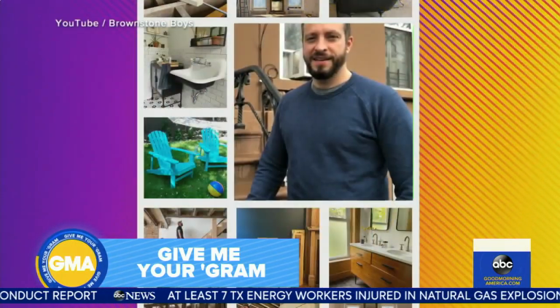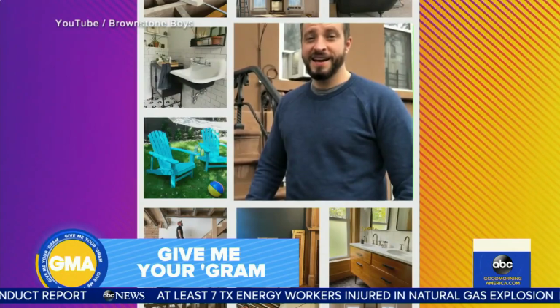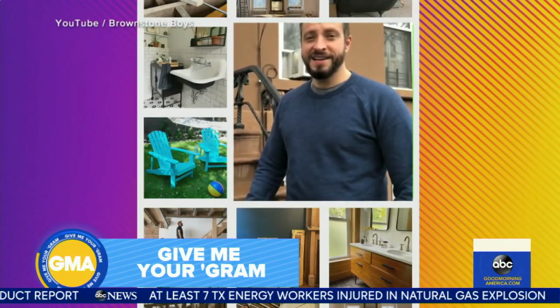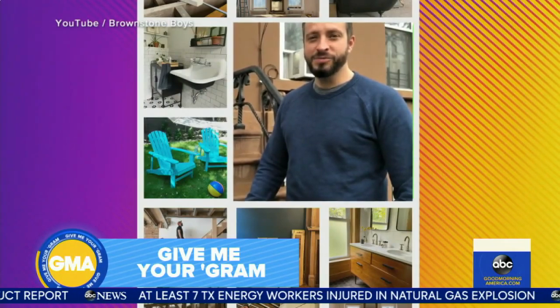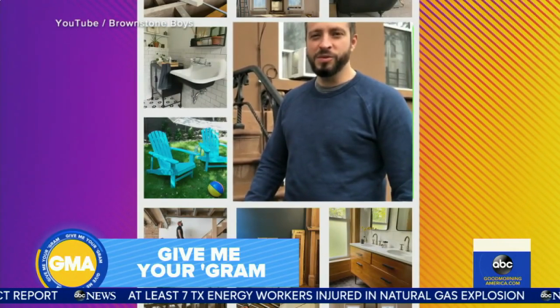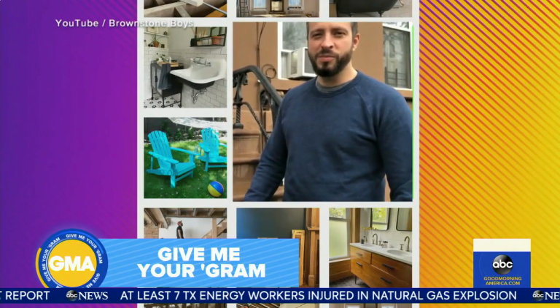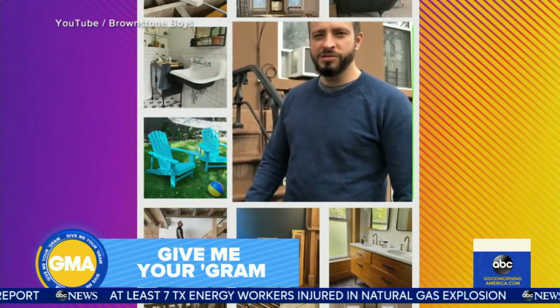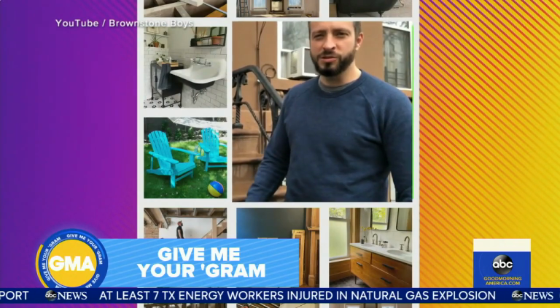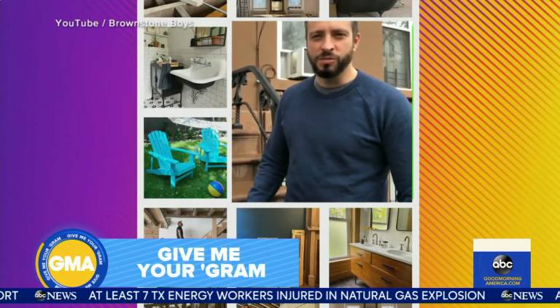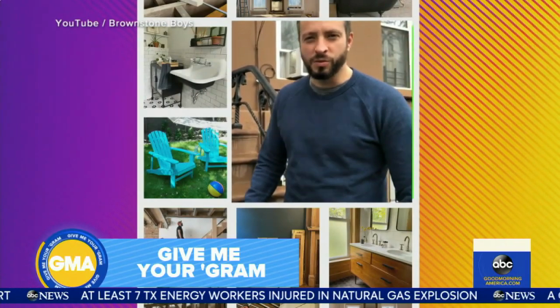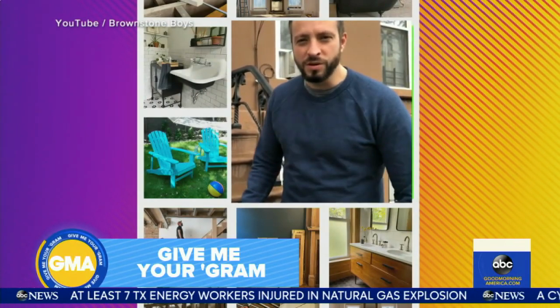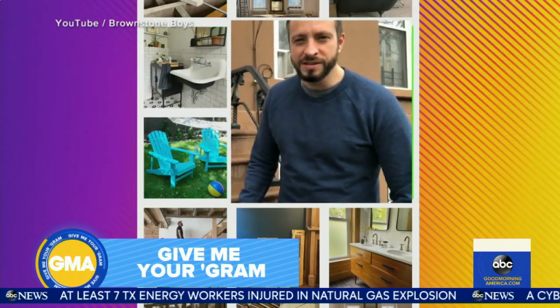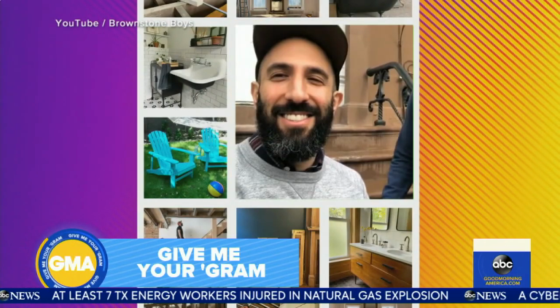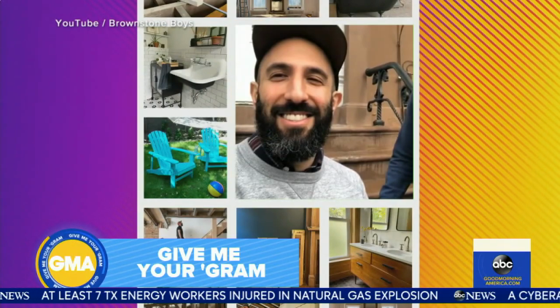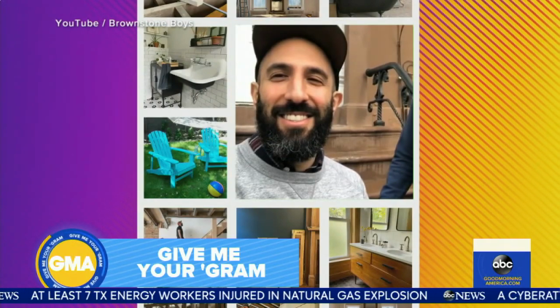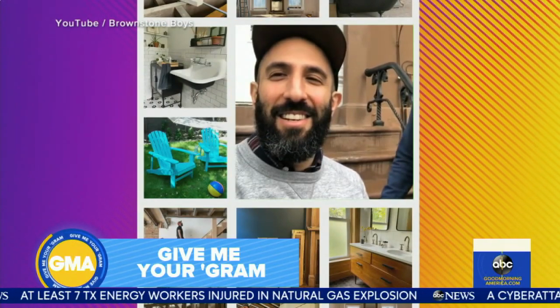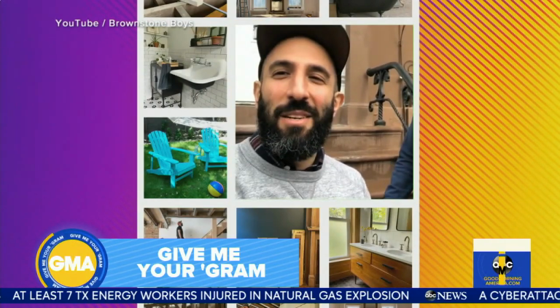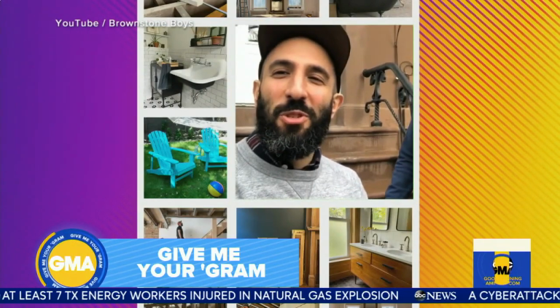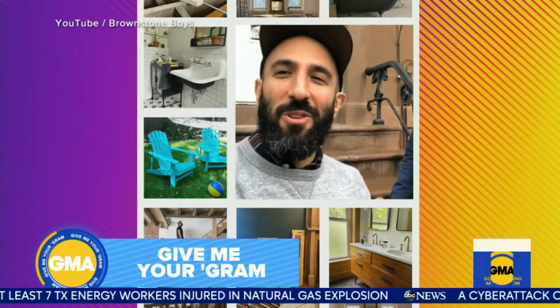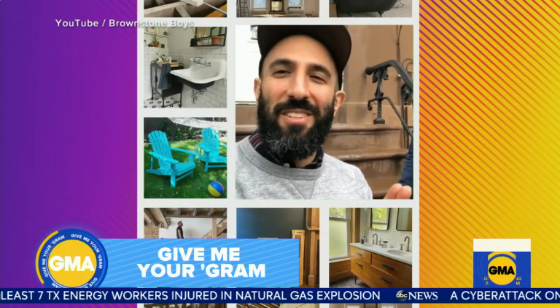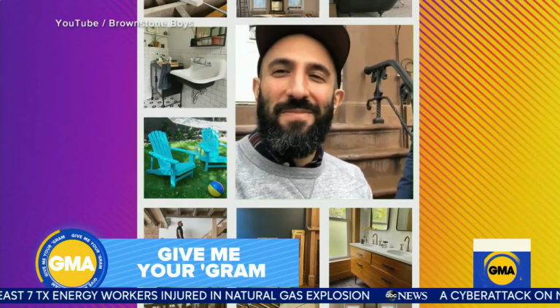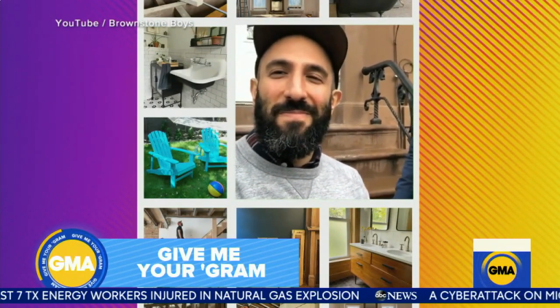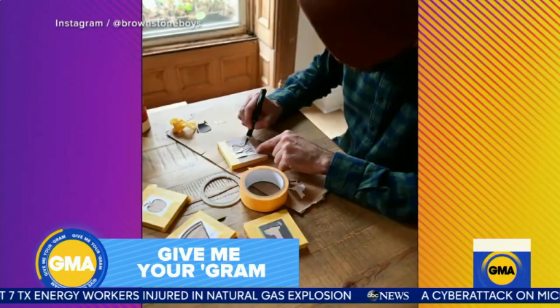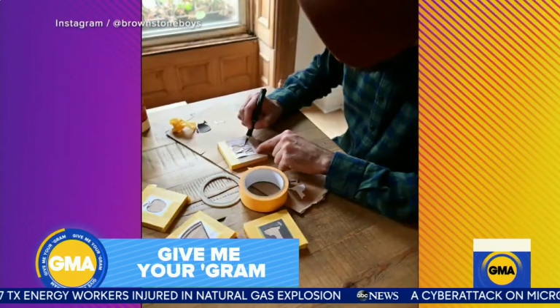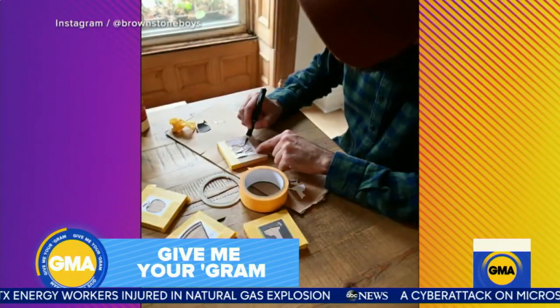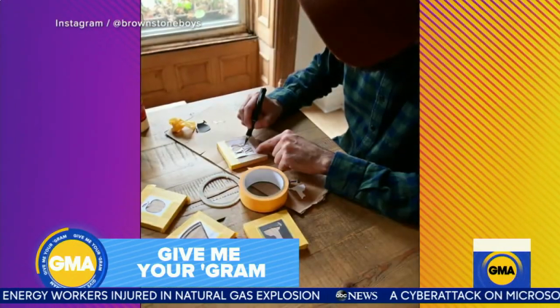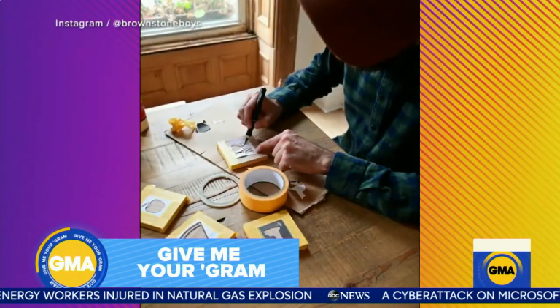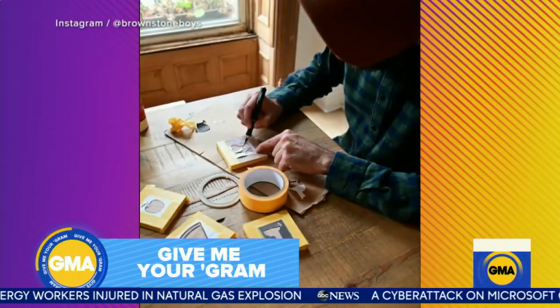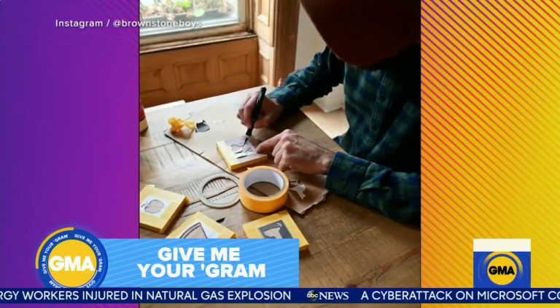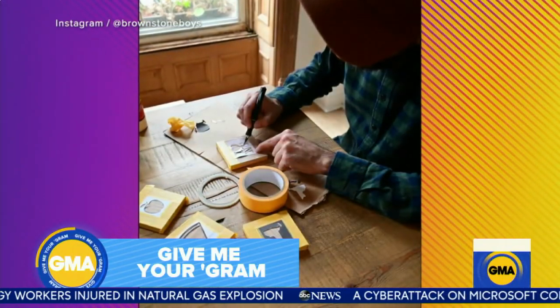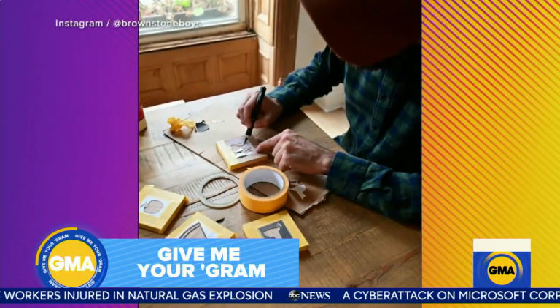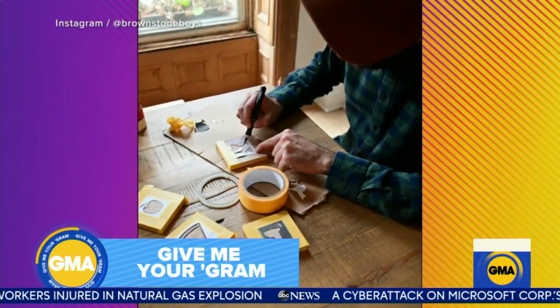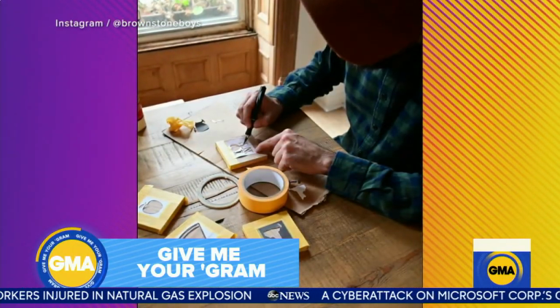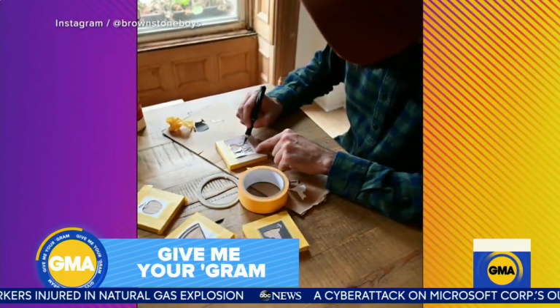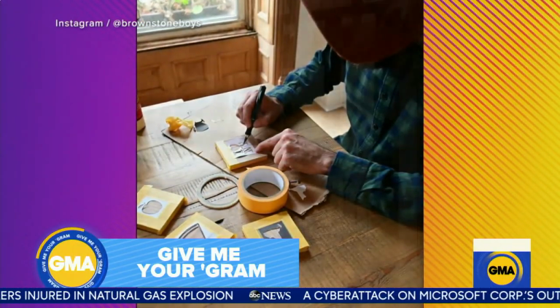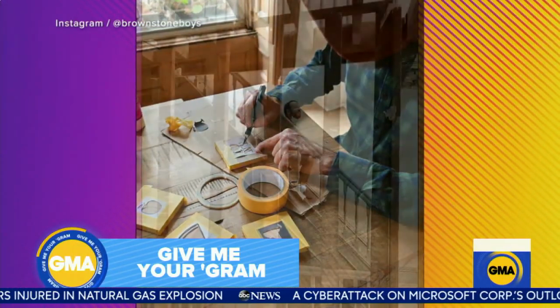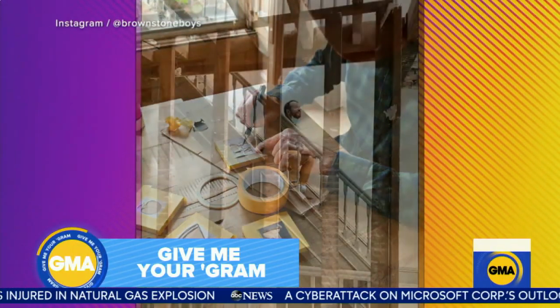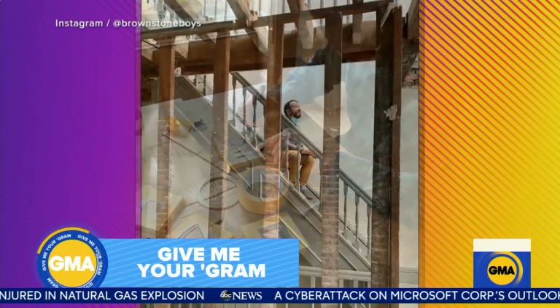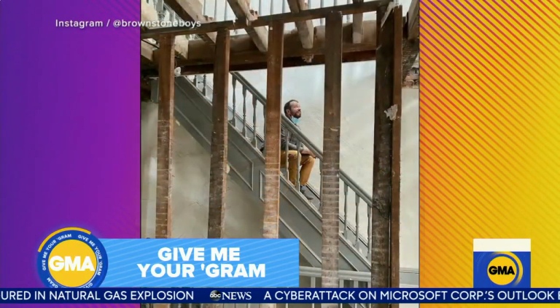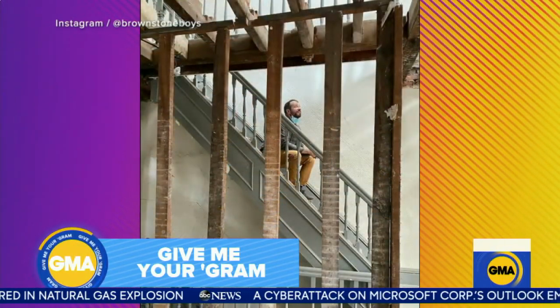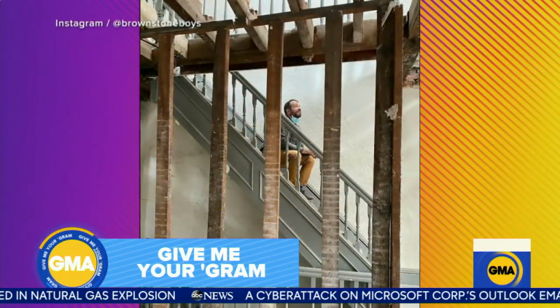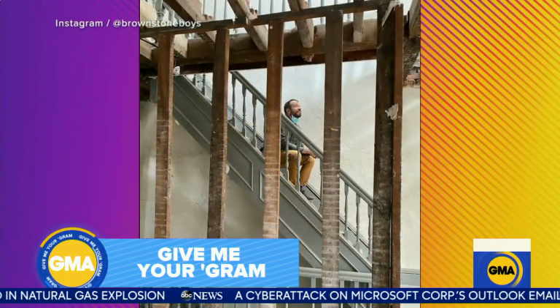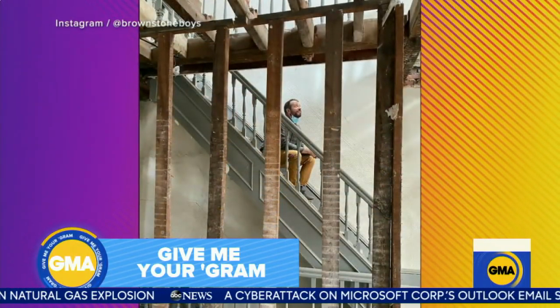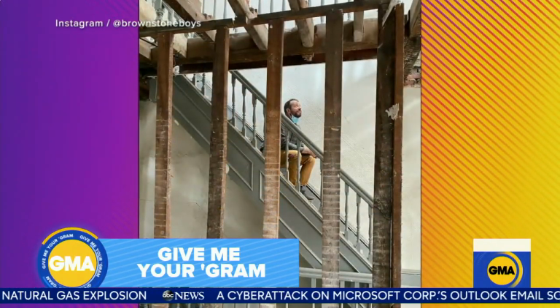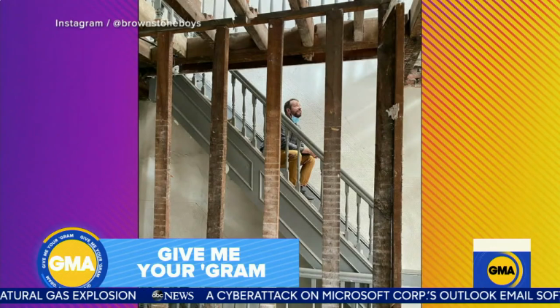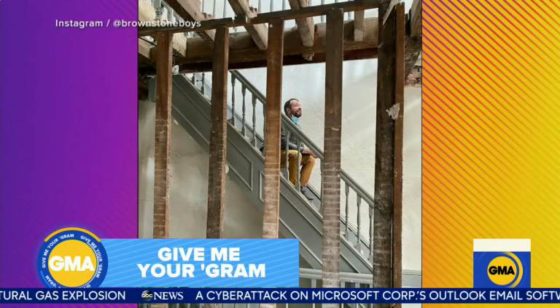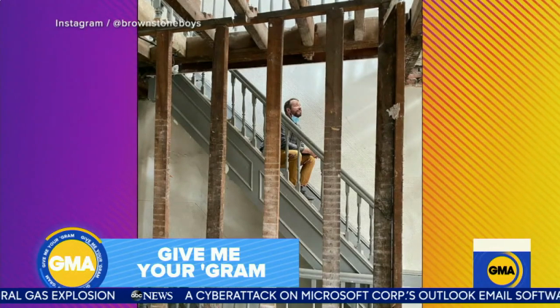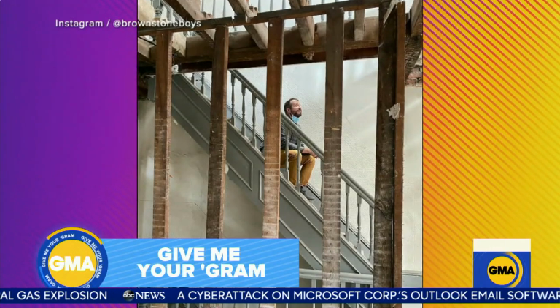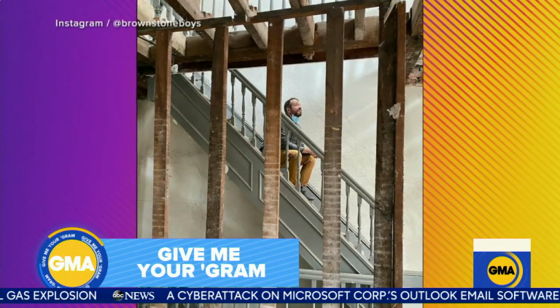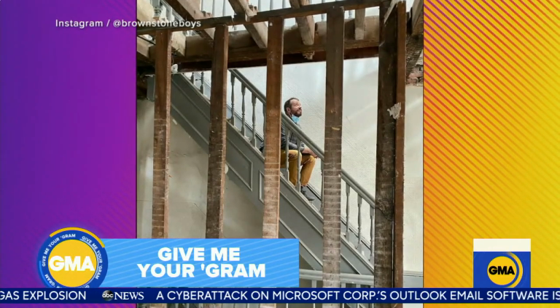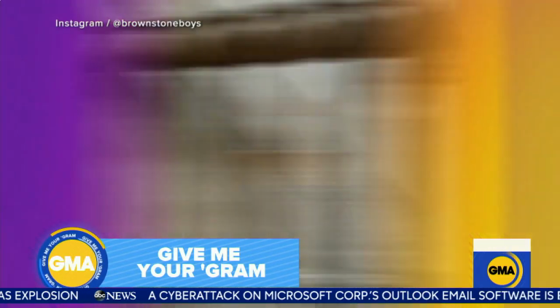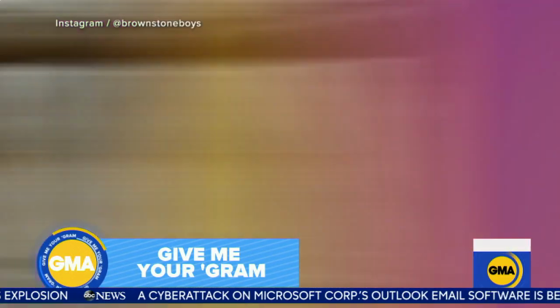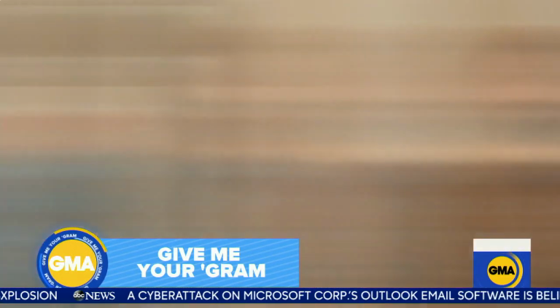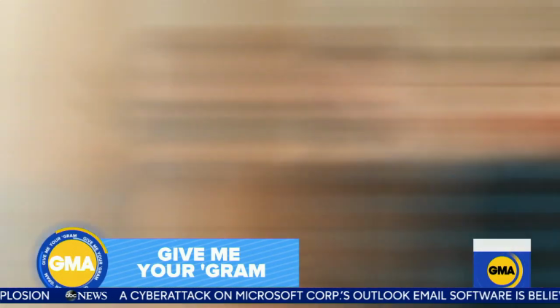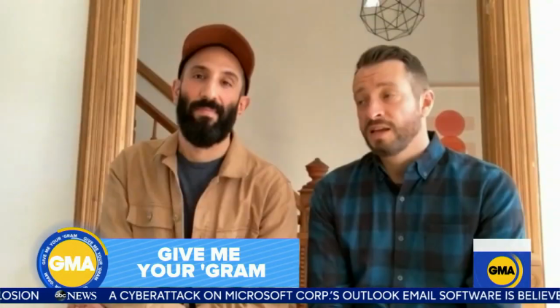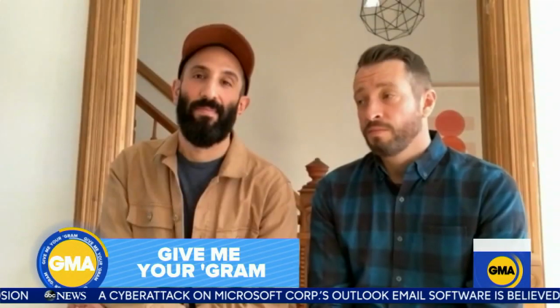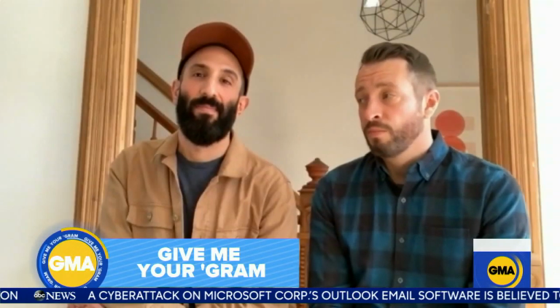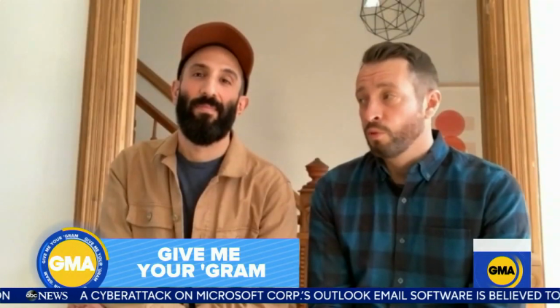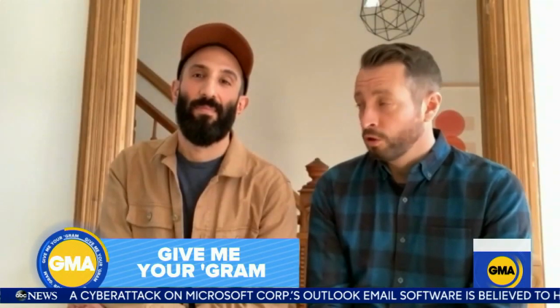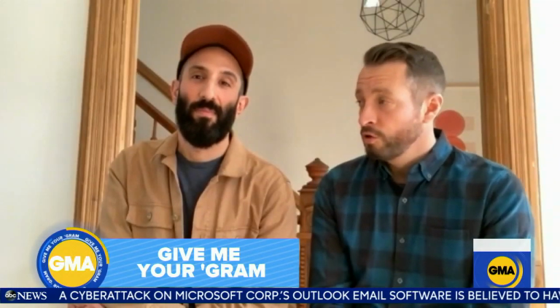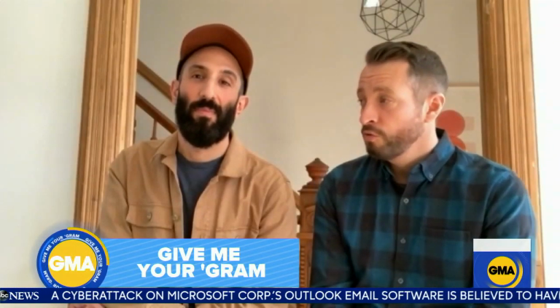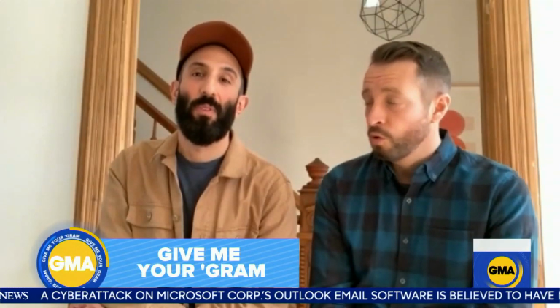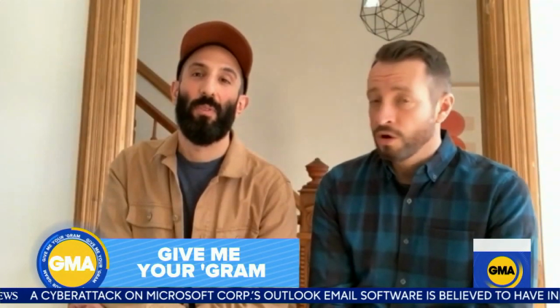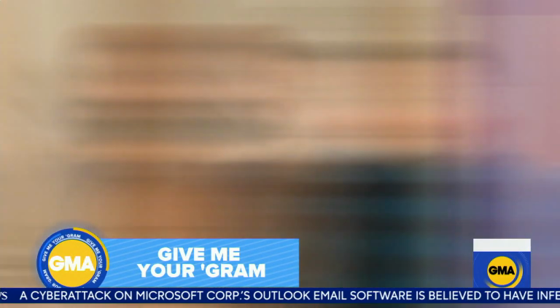Hey guys, we're the Brownstone Boys. I'm Barry. Jordan. We are project managers for historic home renovations in Brooklyn, New York.